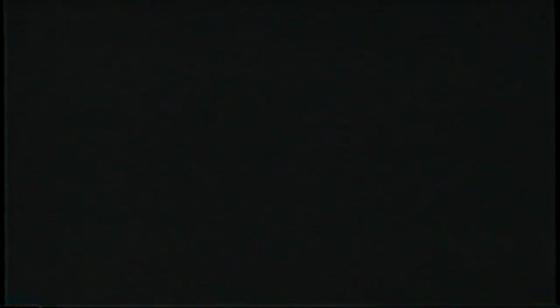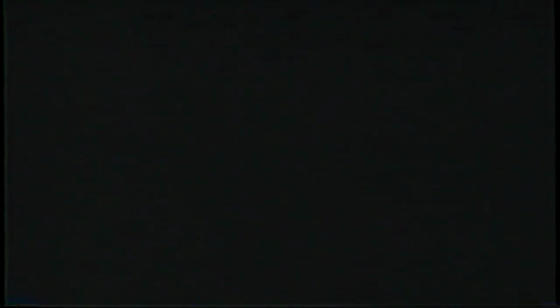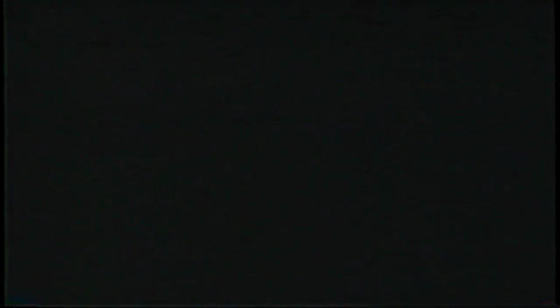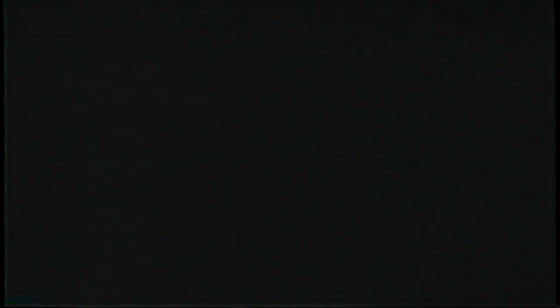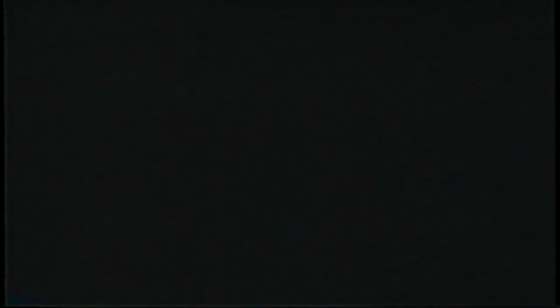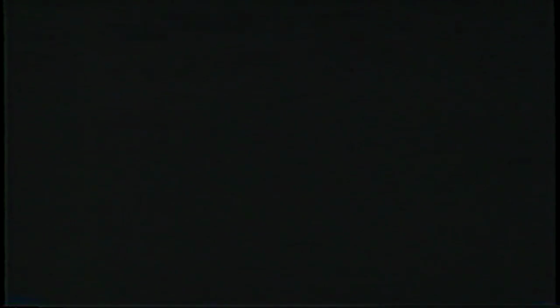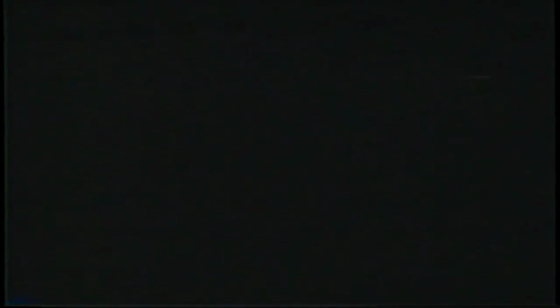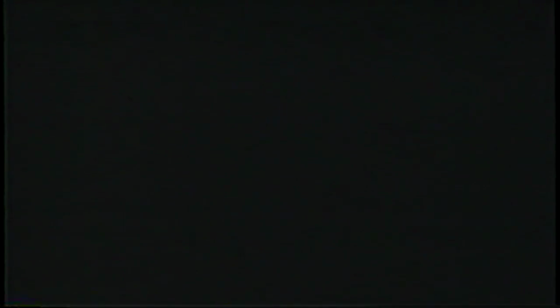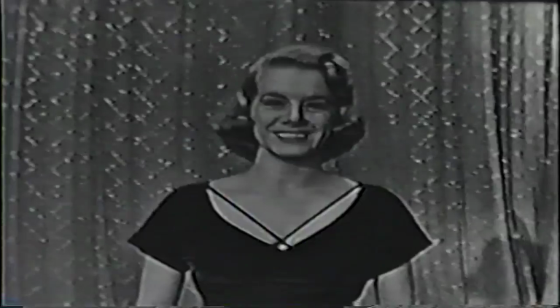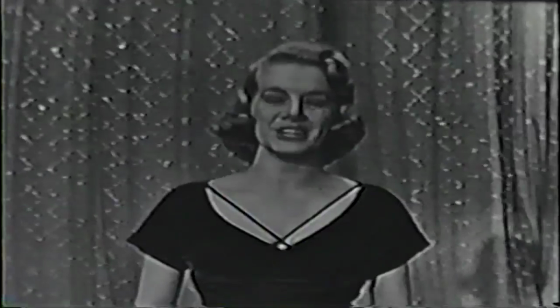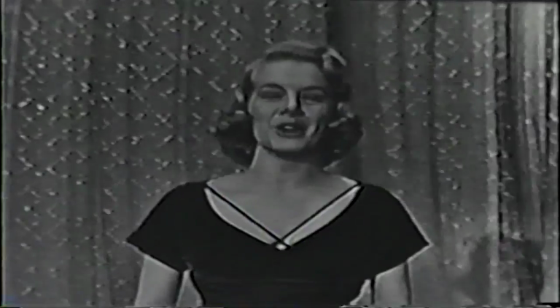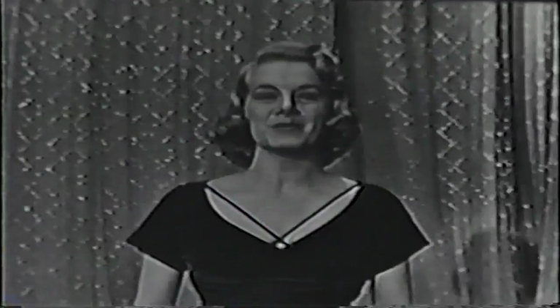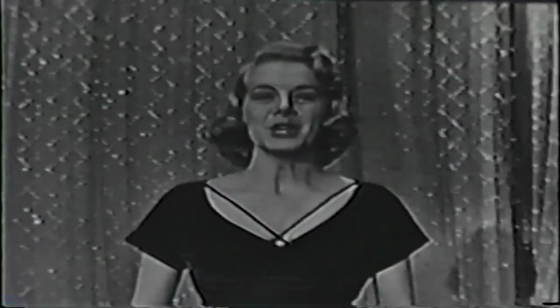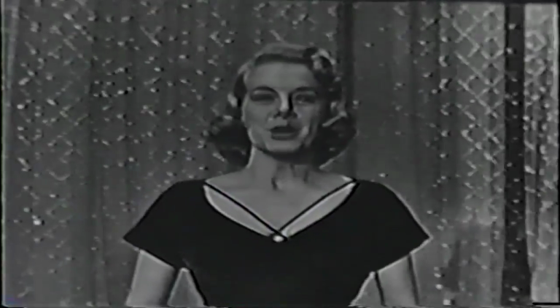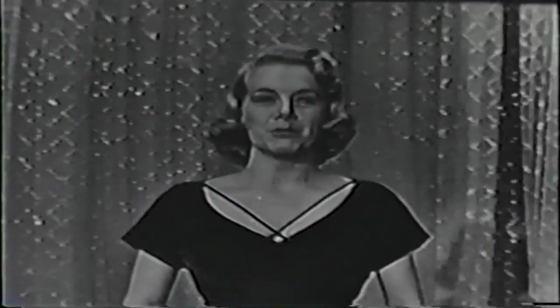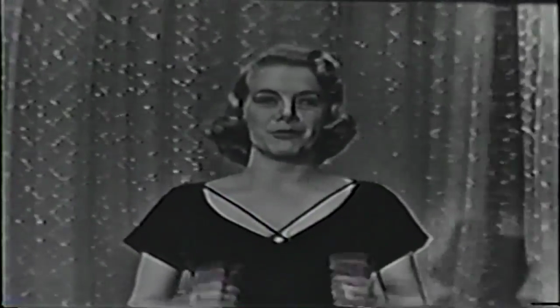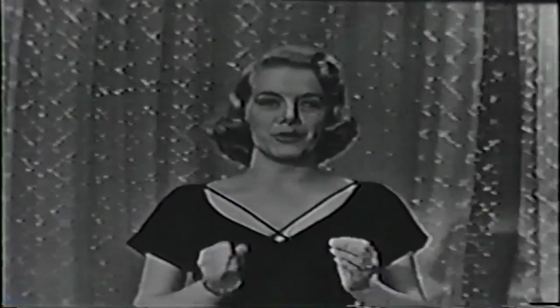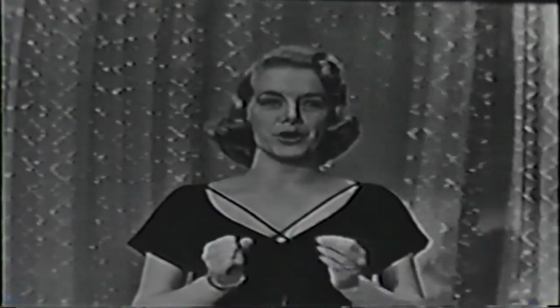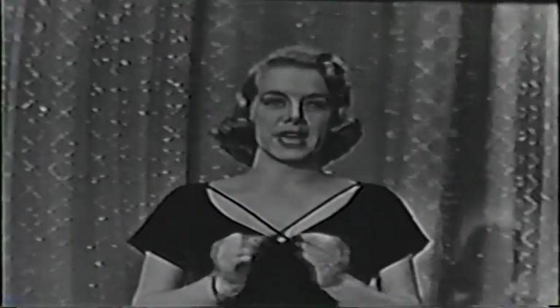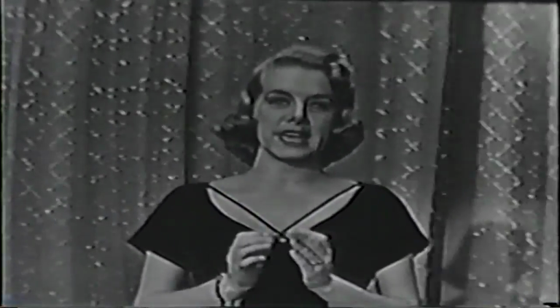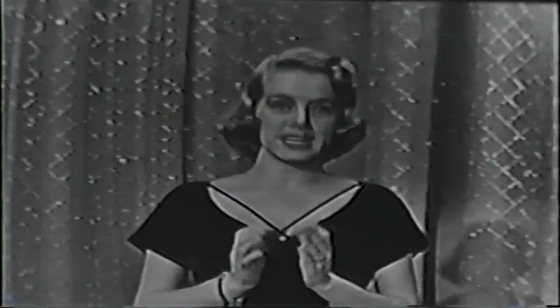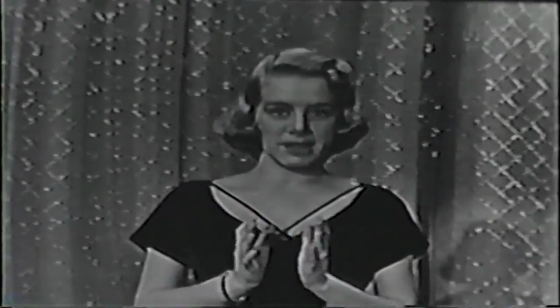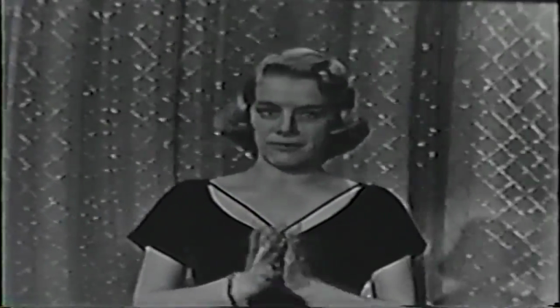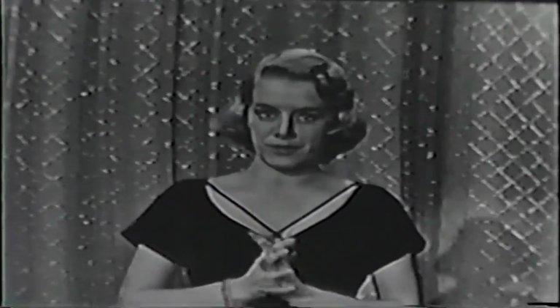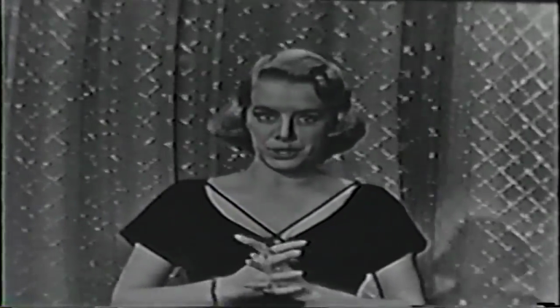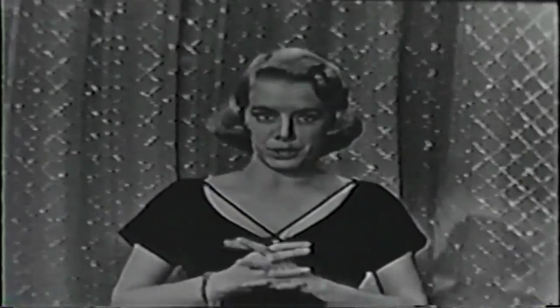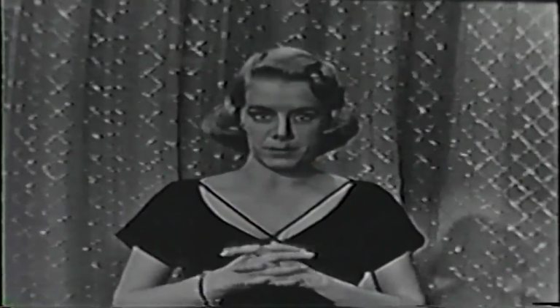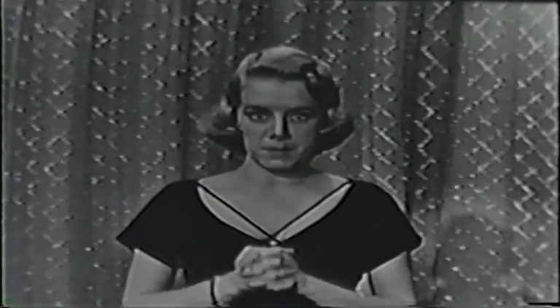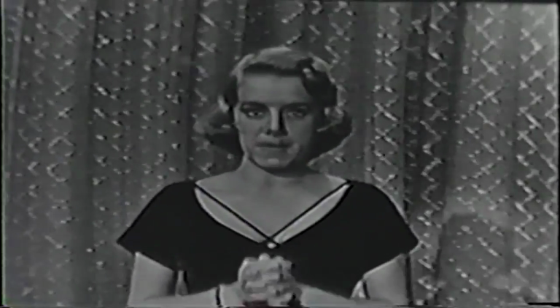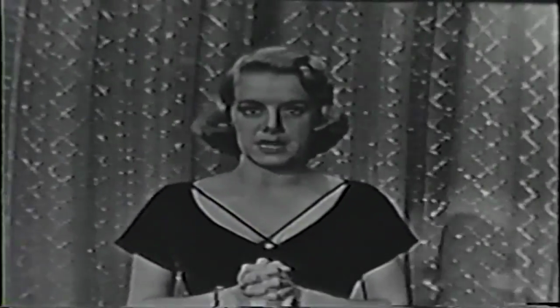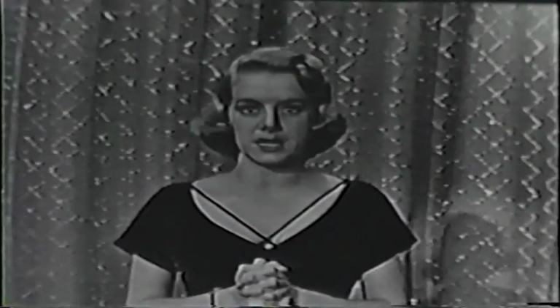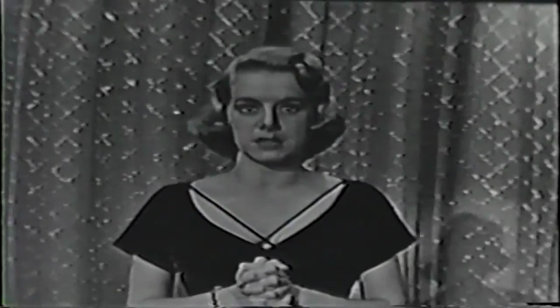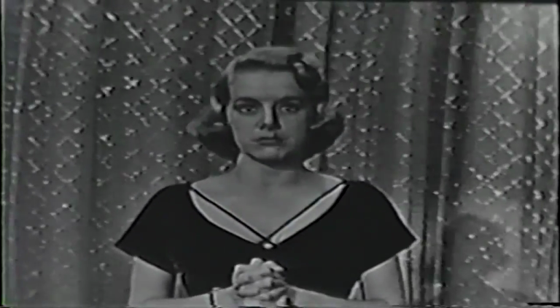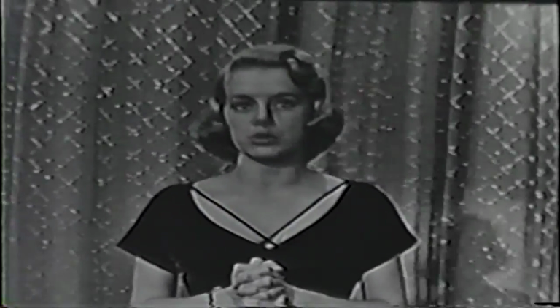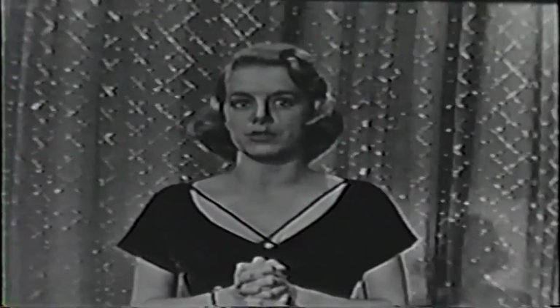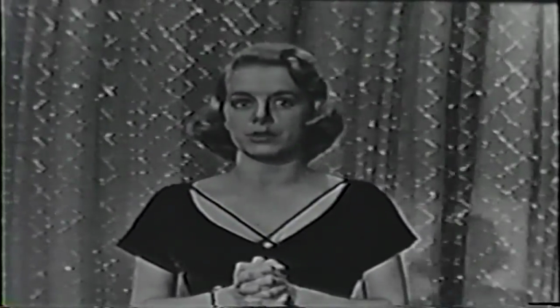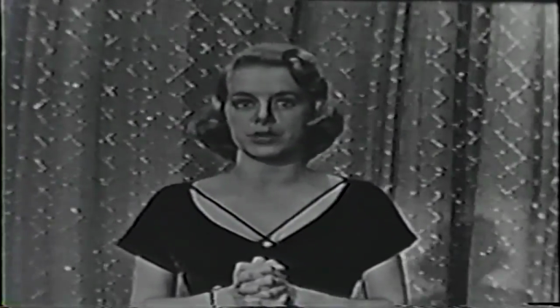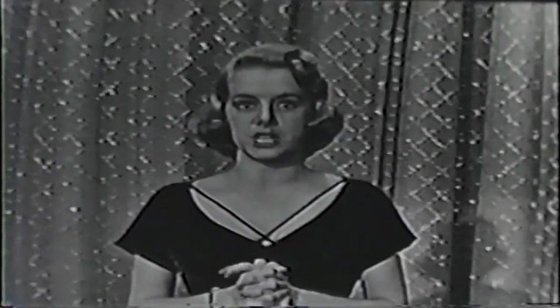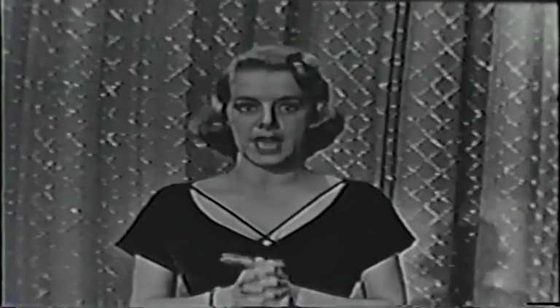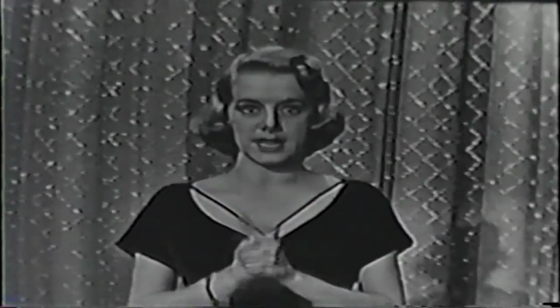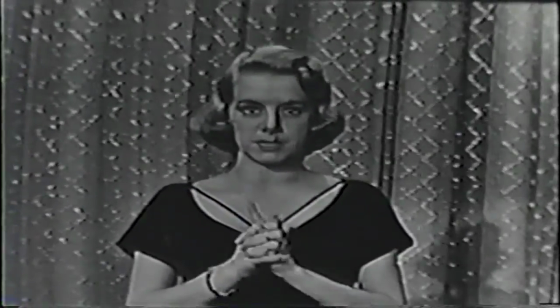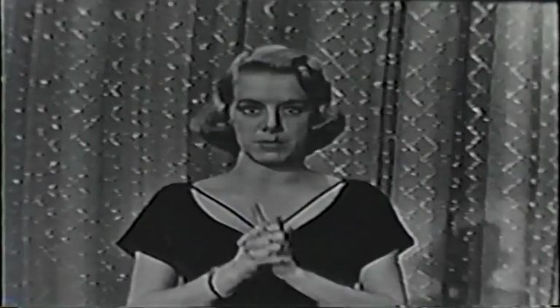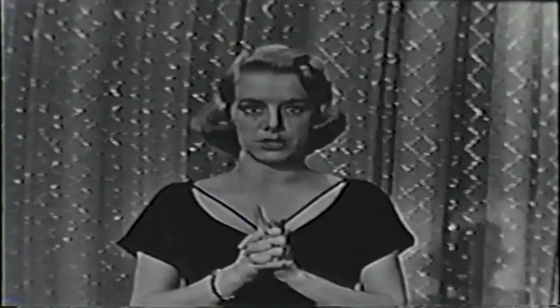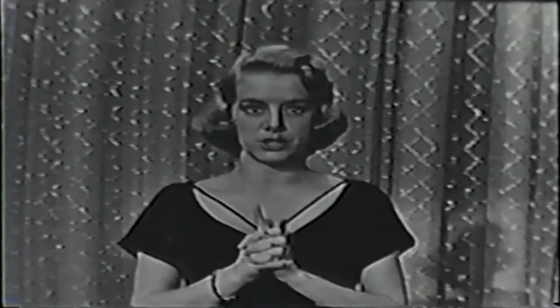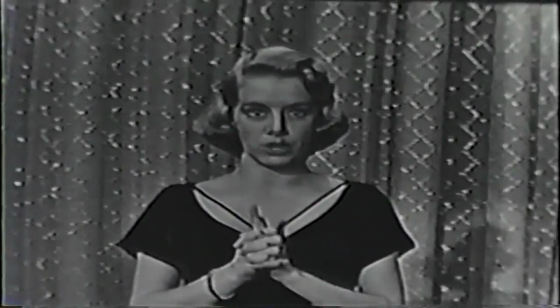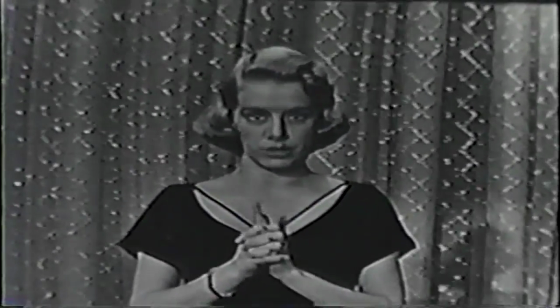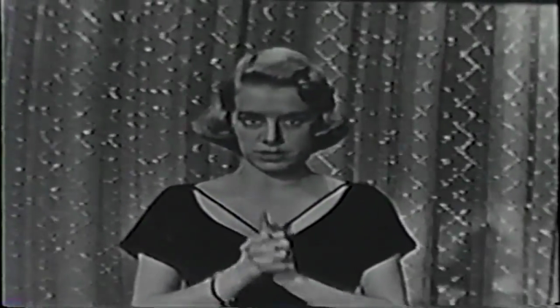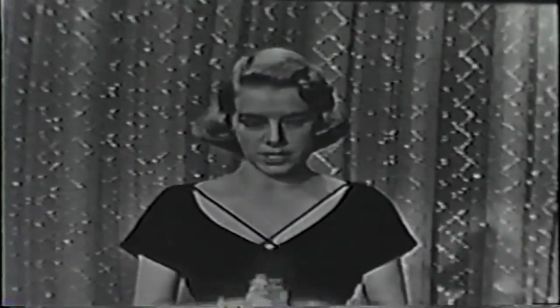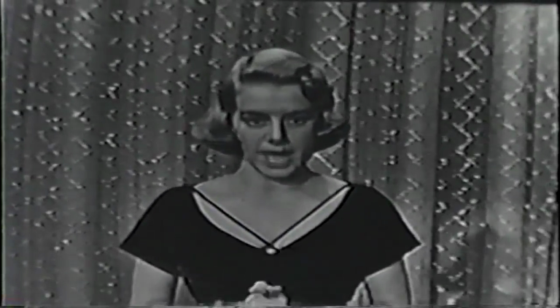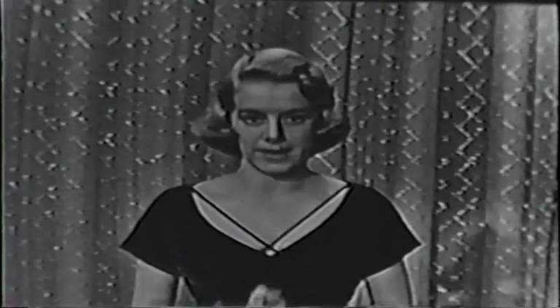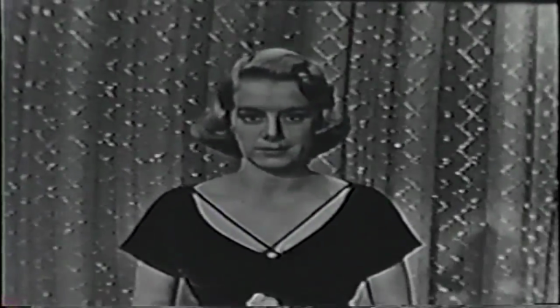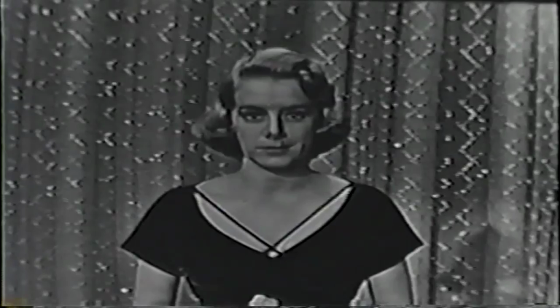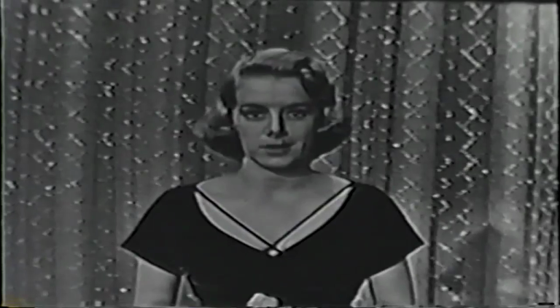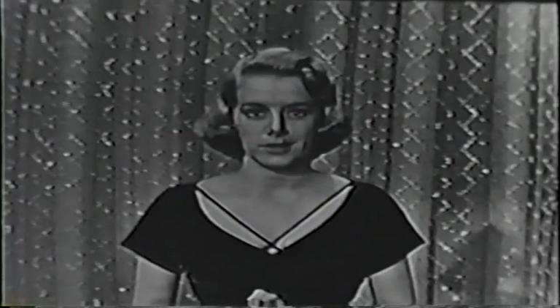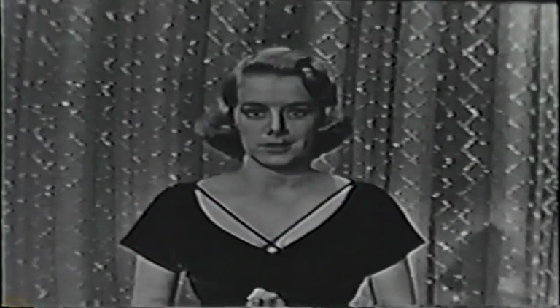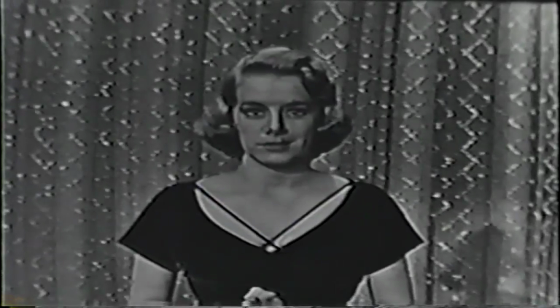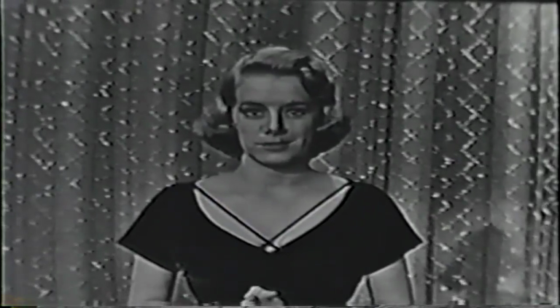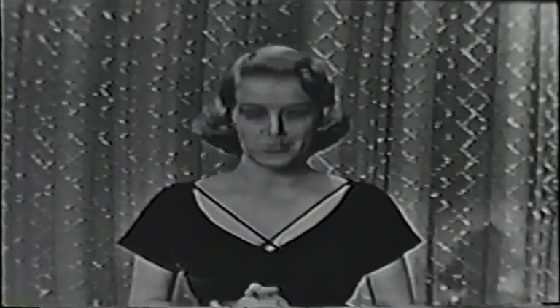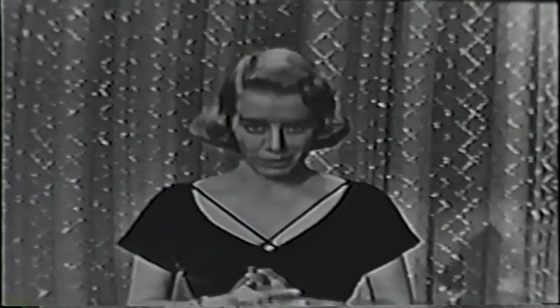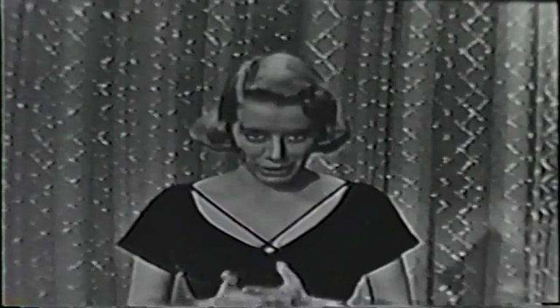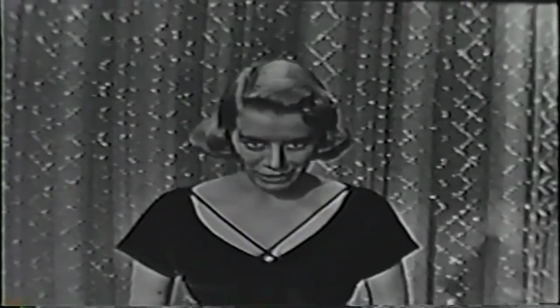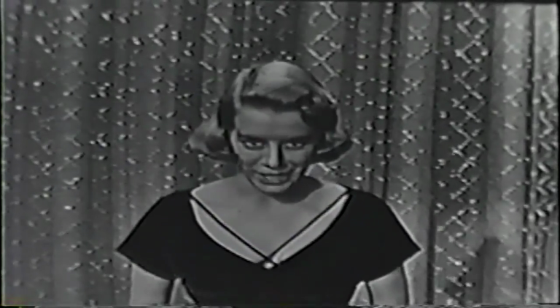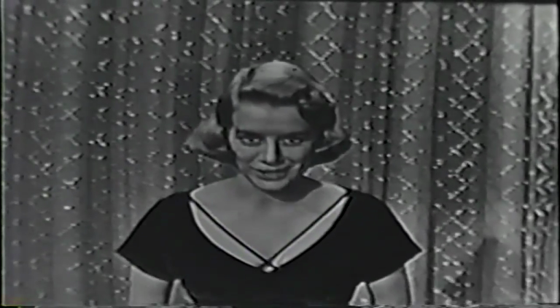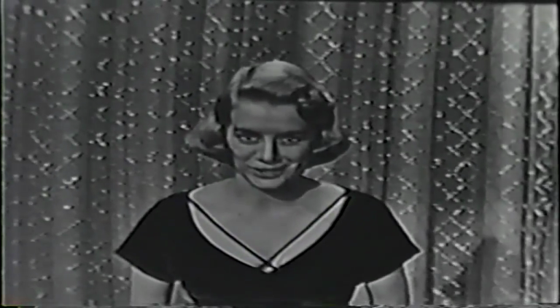Before Ed left for Europe, he made a little movie, which he asked me to show you tonight. So here it is.